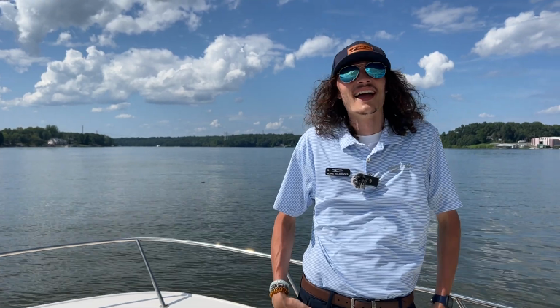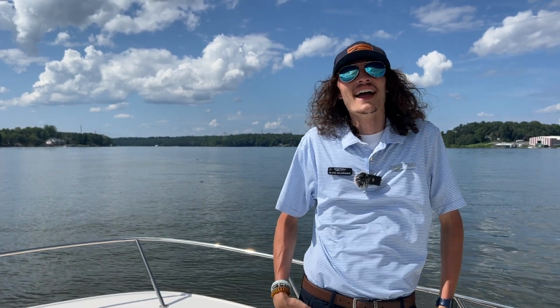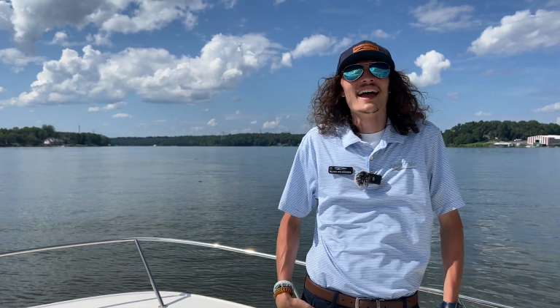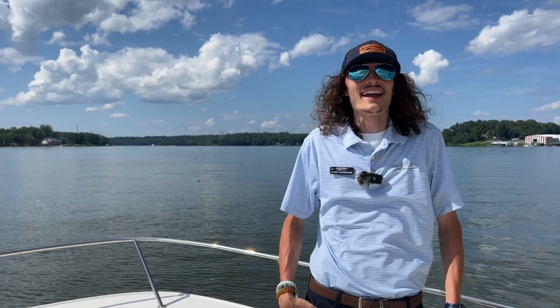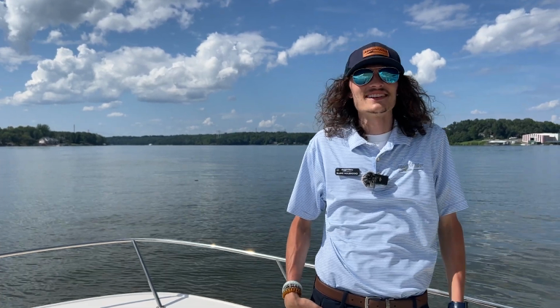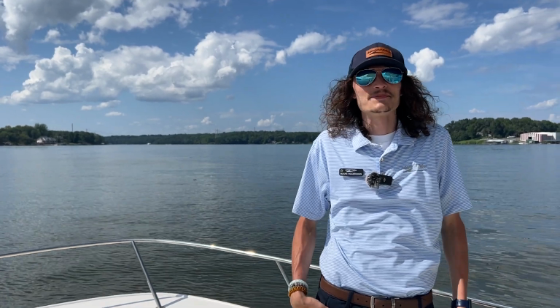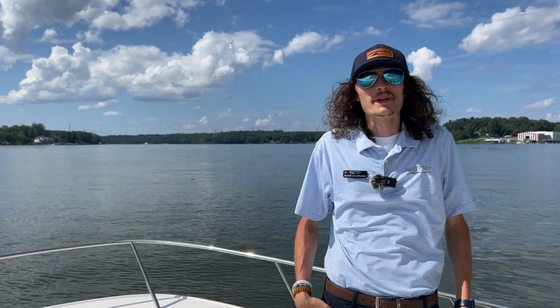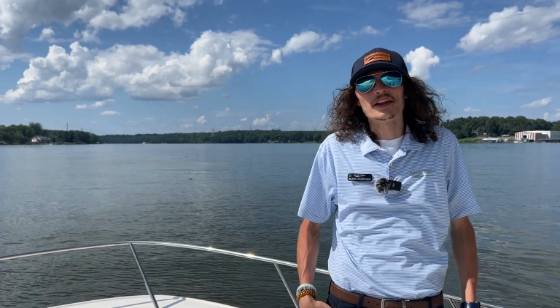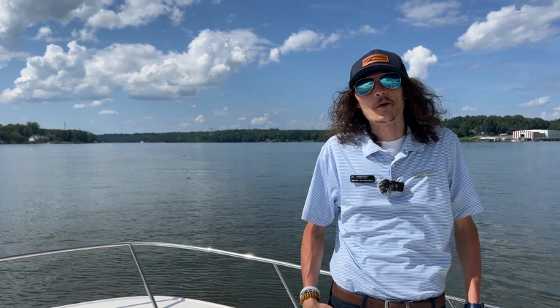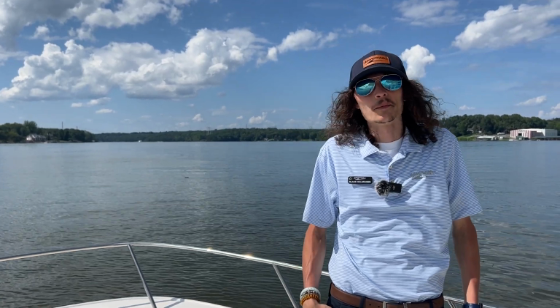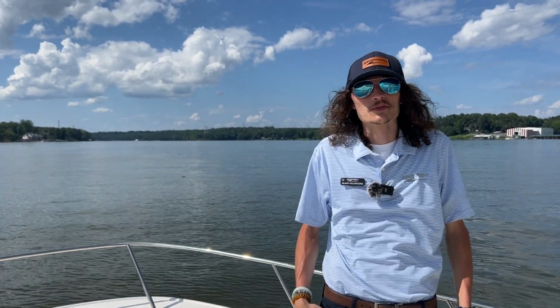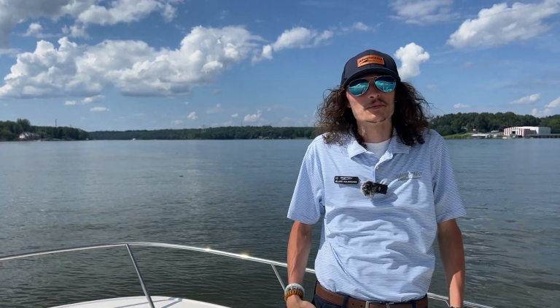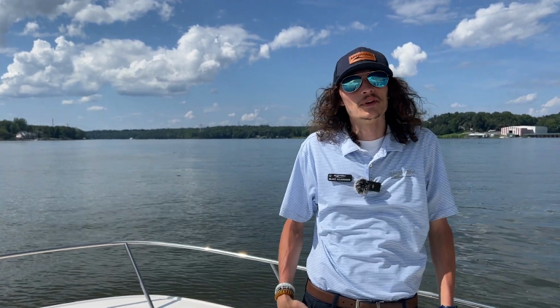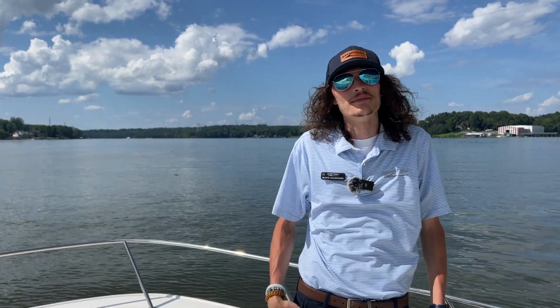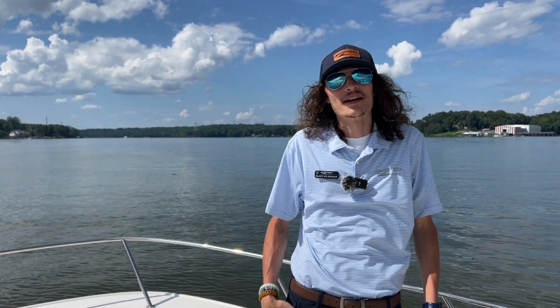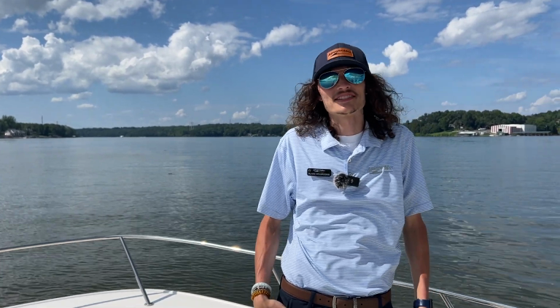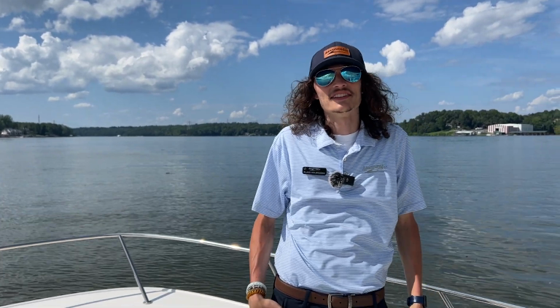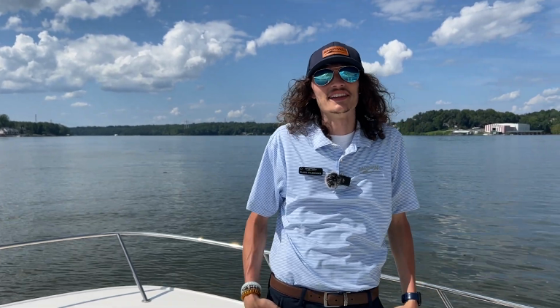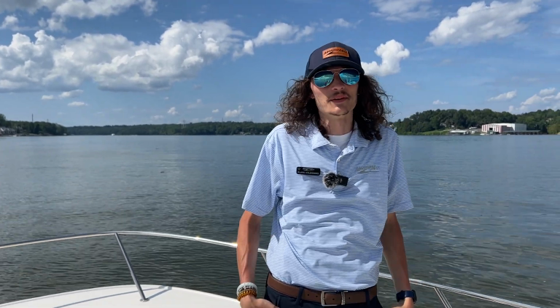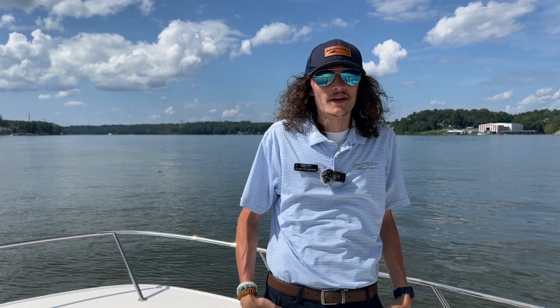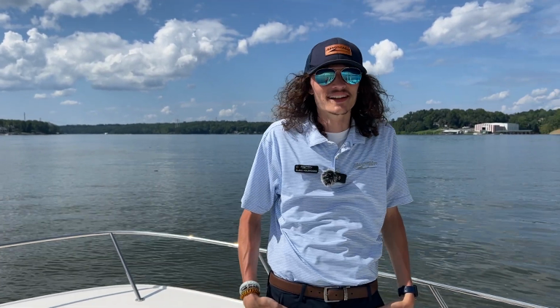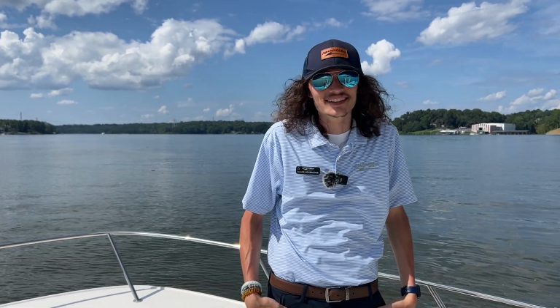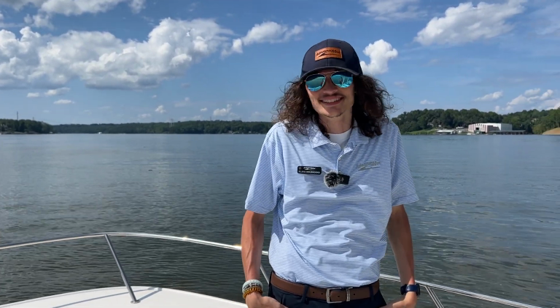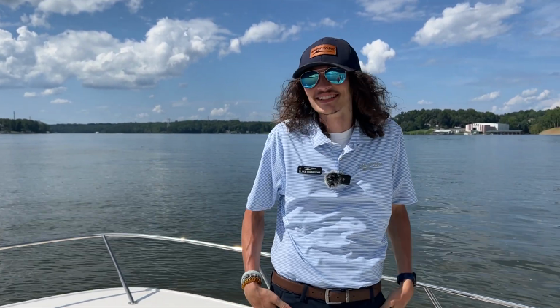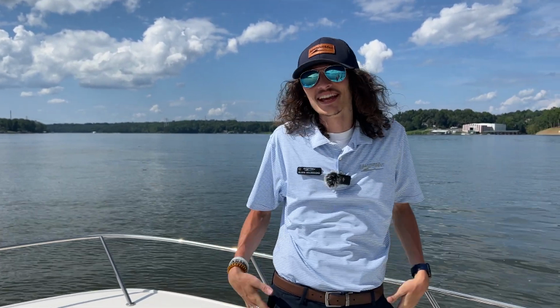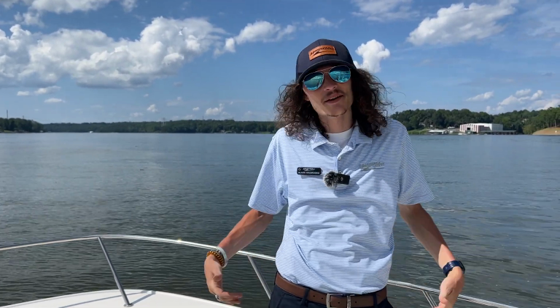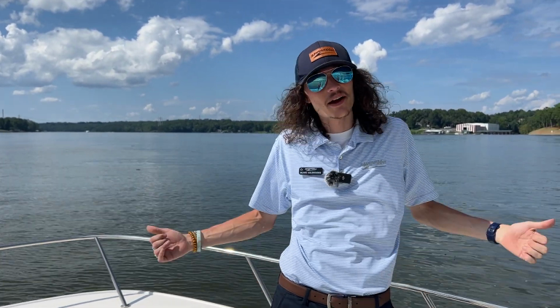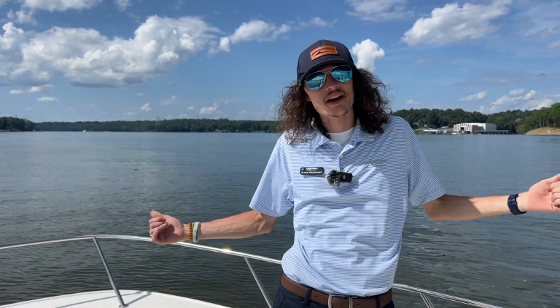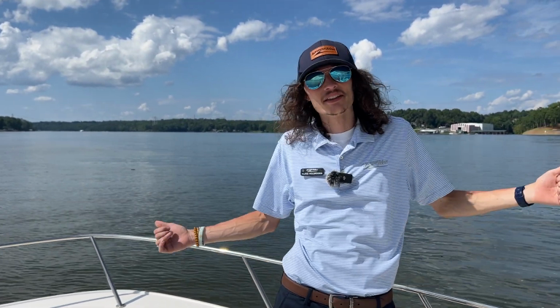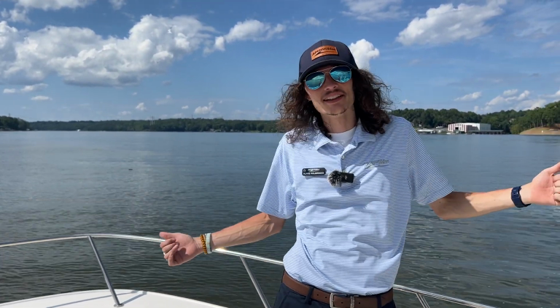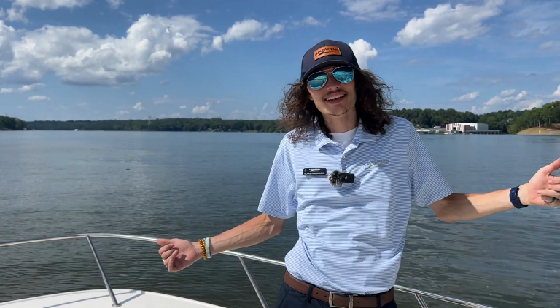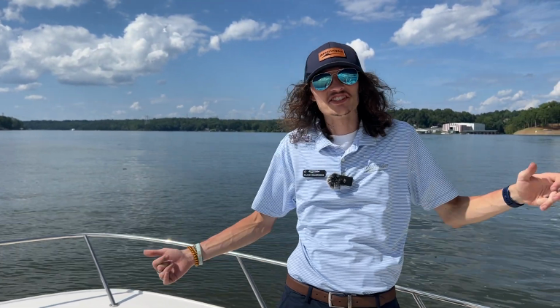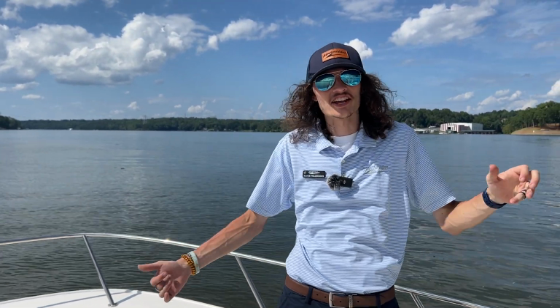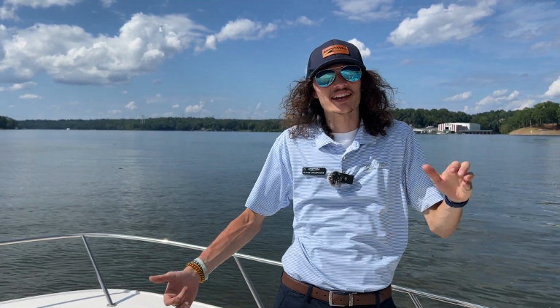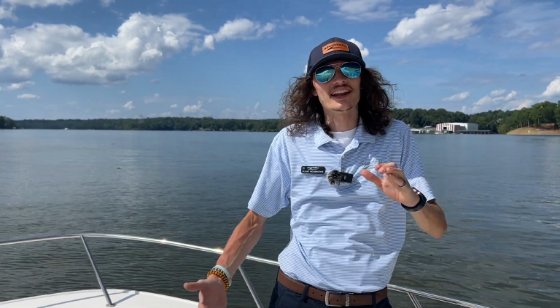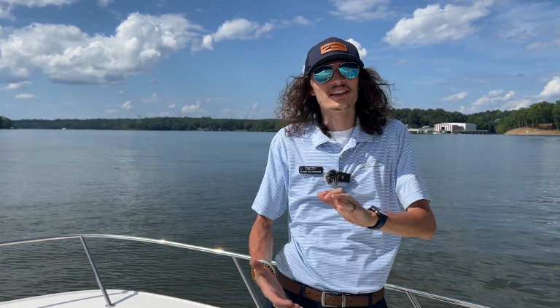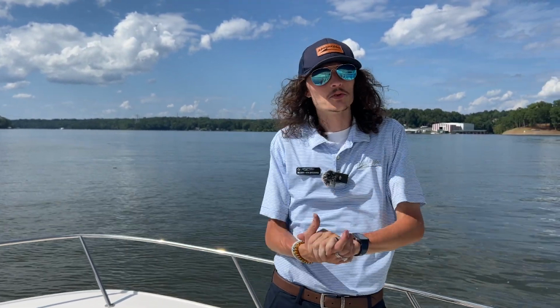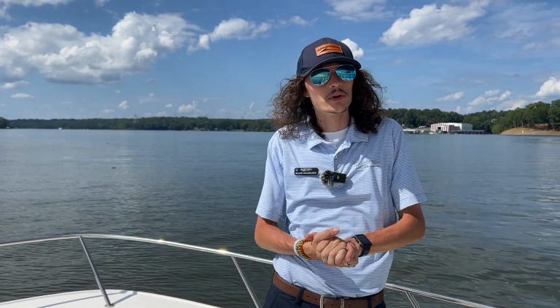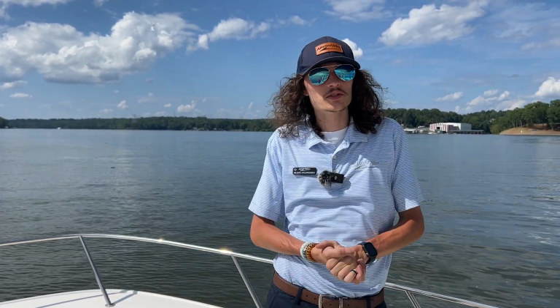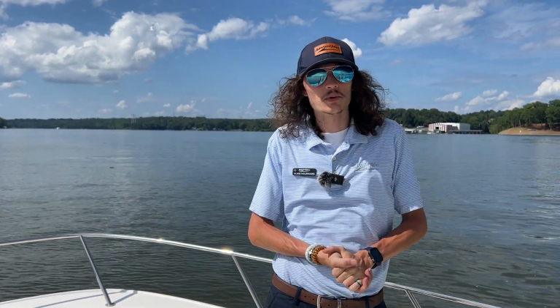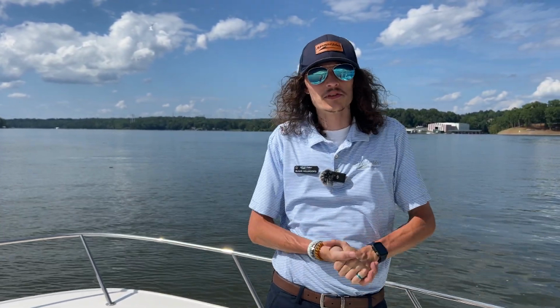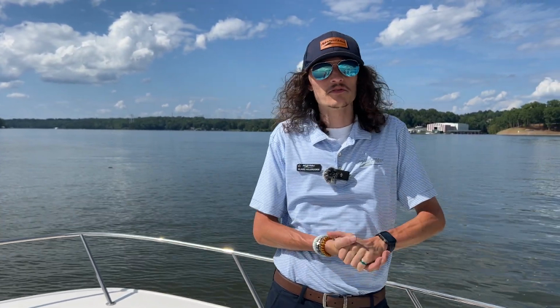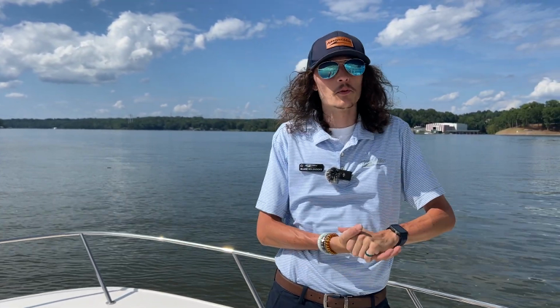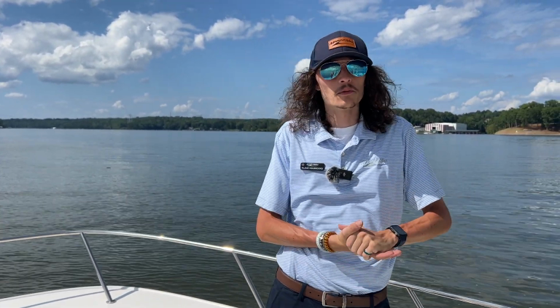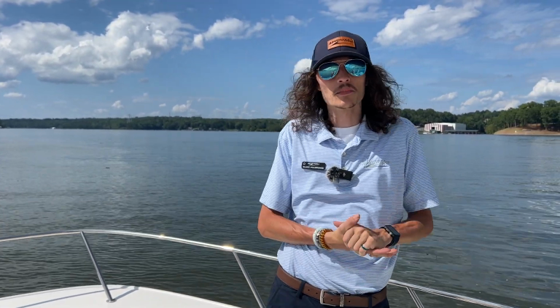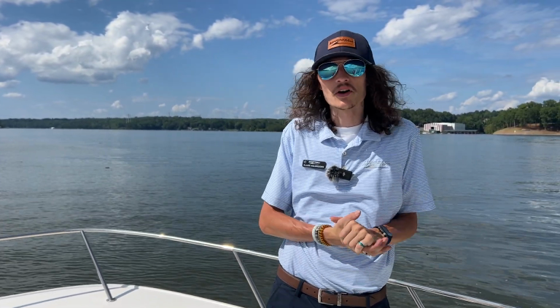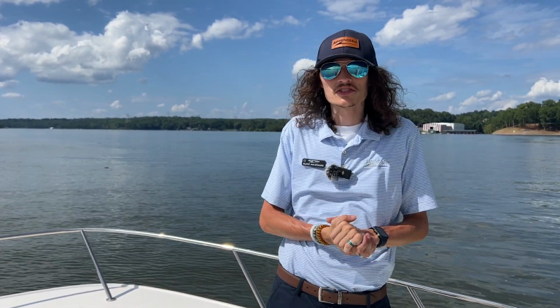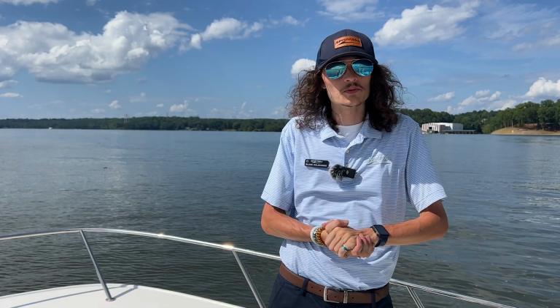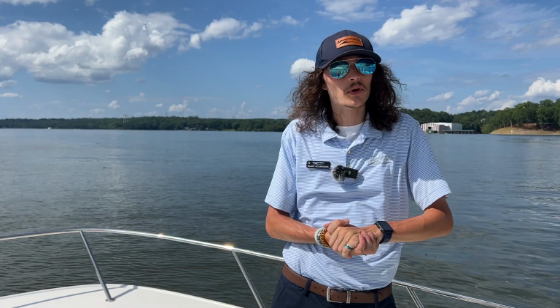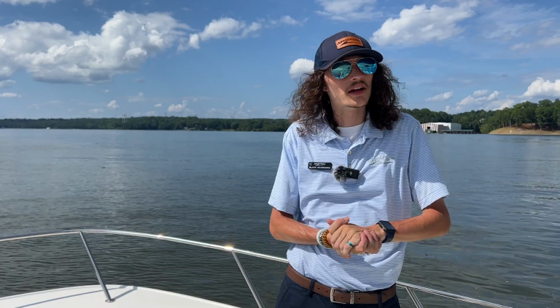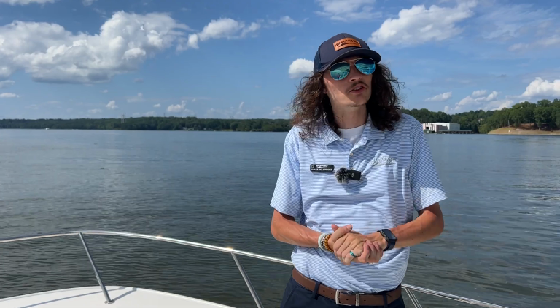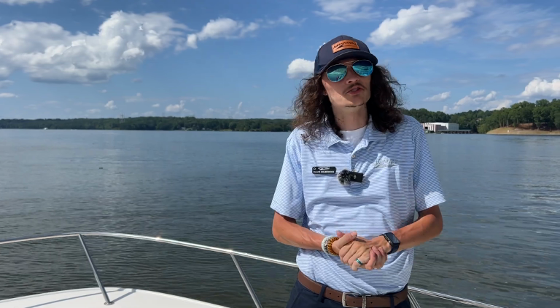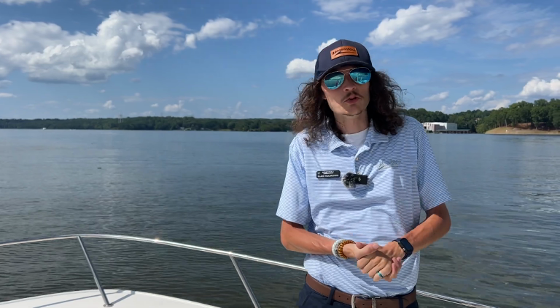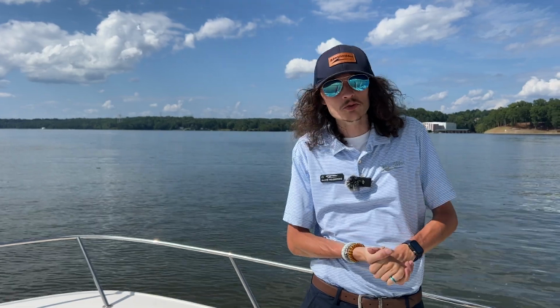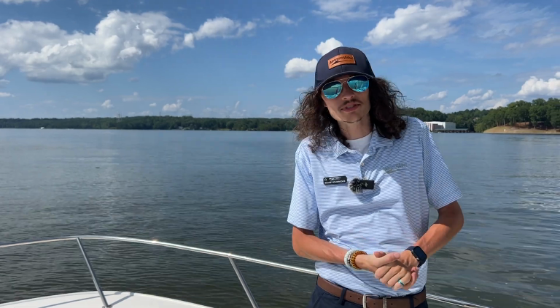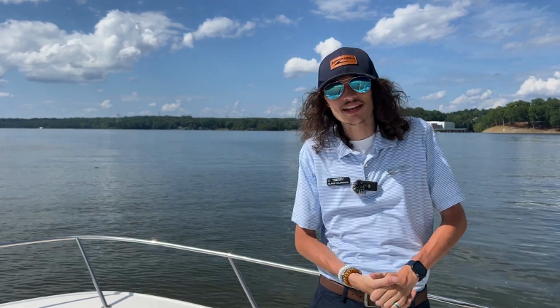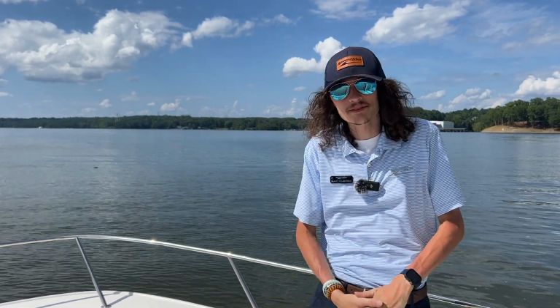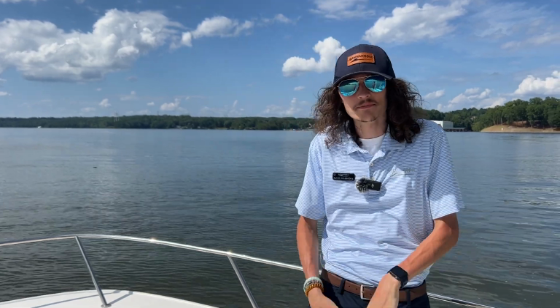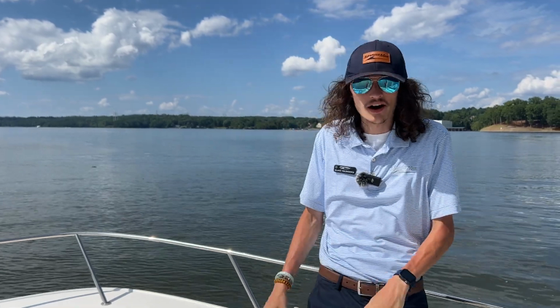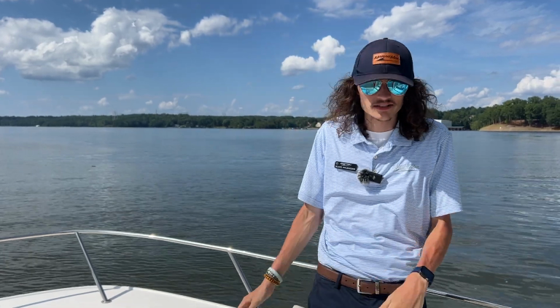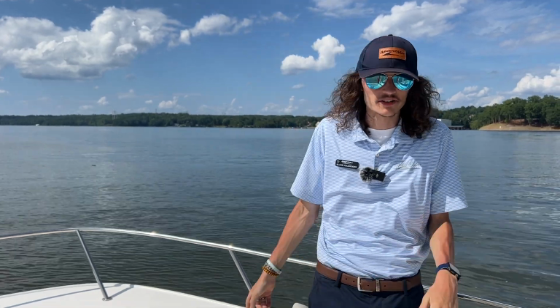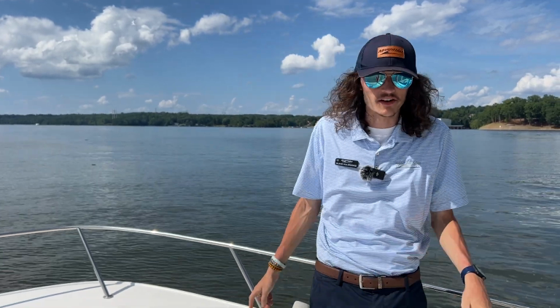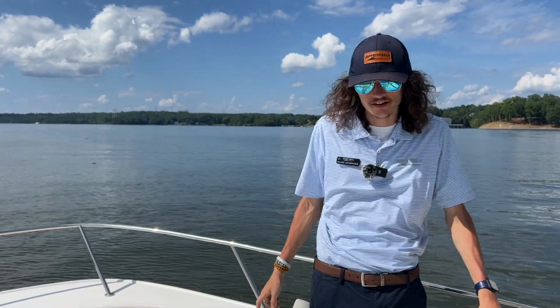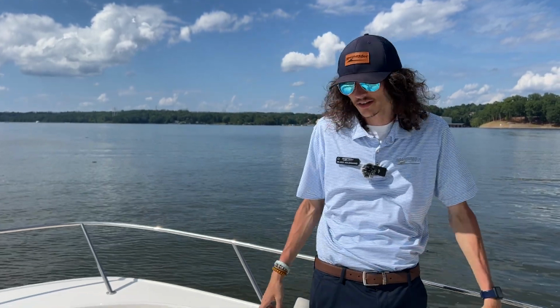Hey guys, it's Blake Holbrooks with MarineMax on Lake Wiley. Today we're out on the lake checking out a 2024 Boston Whaler 210 Montauk.